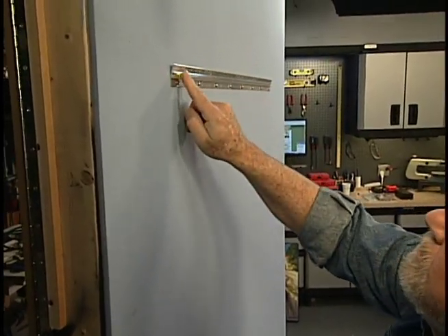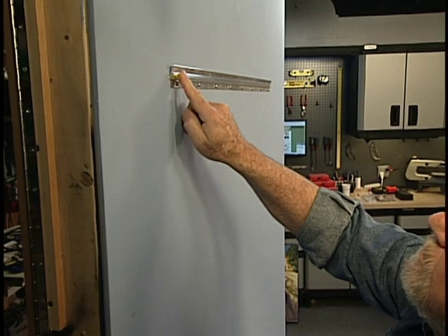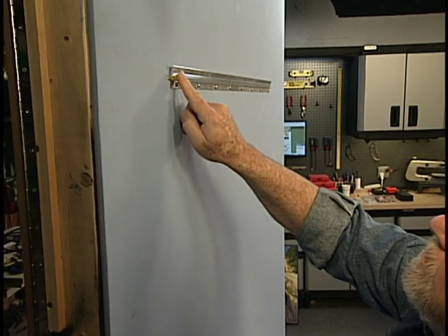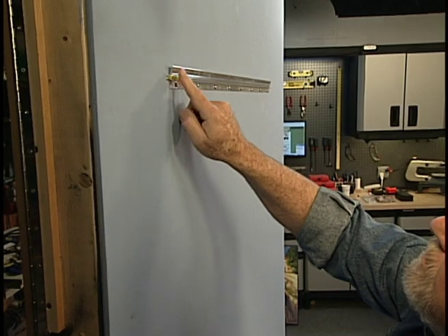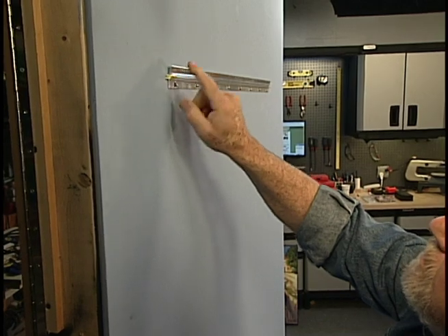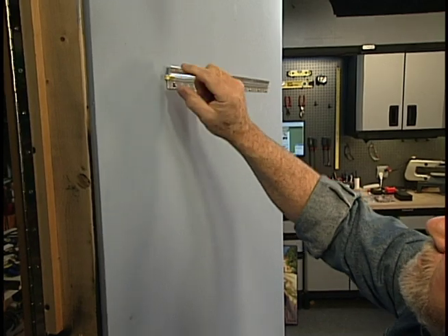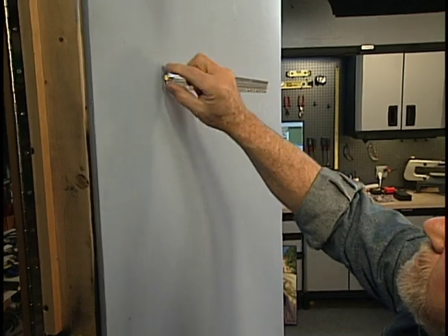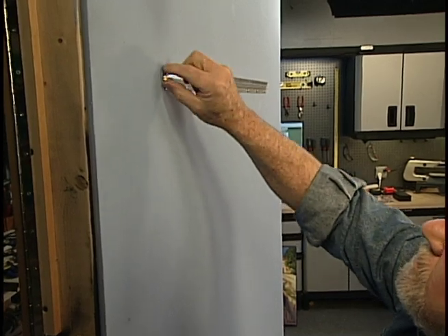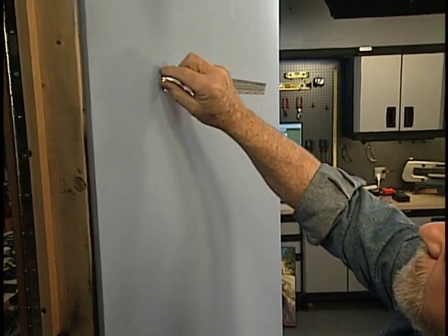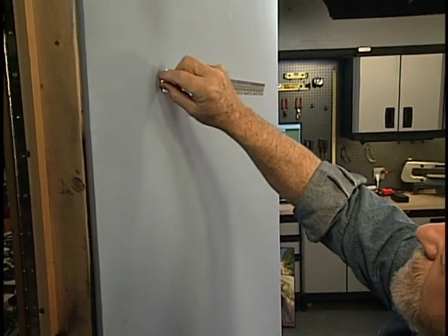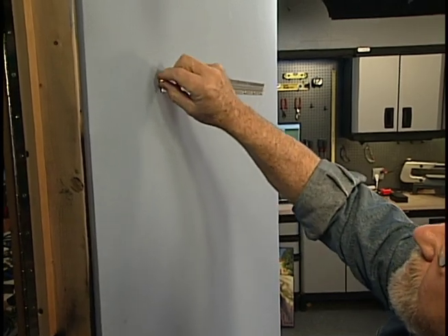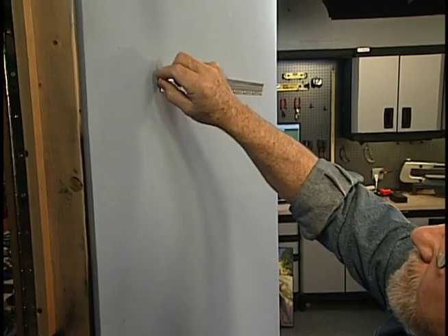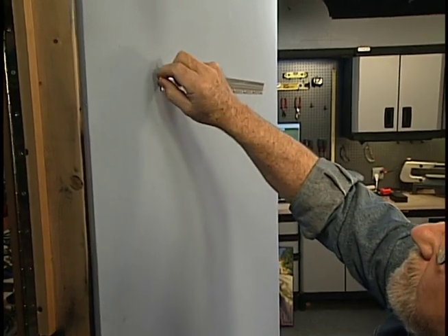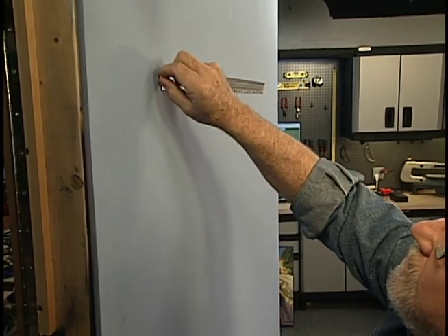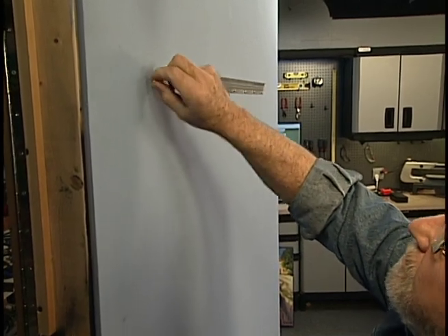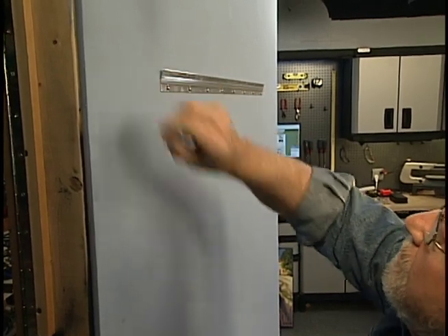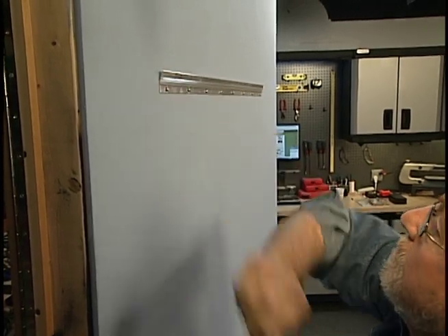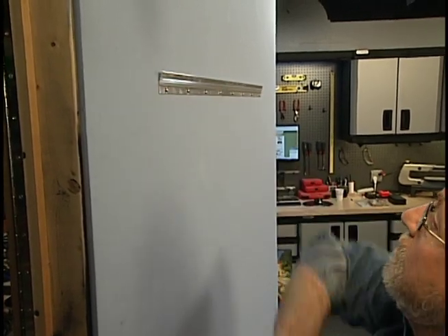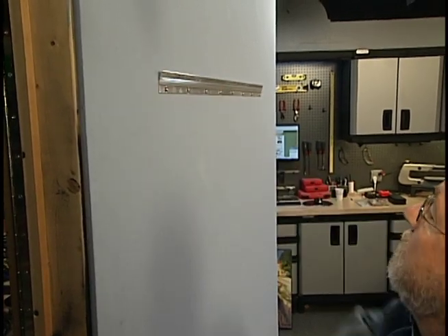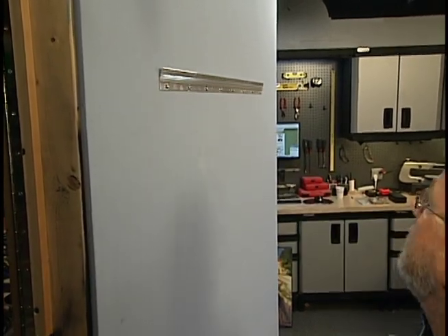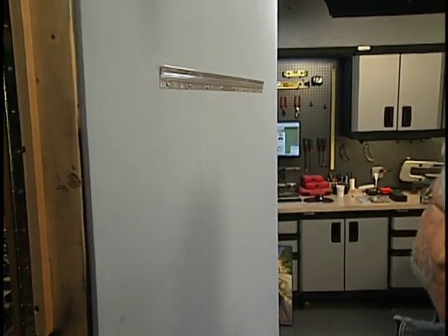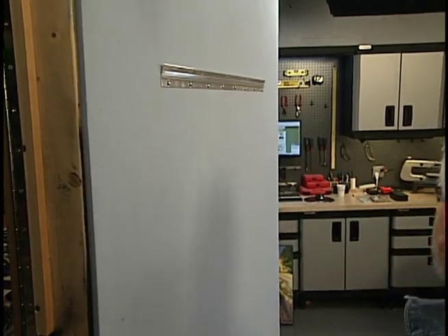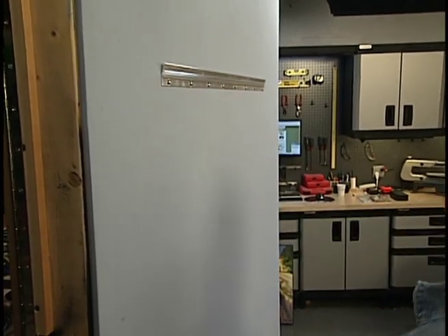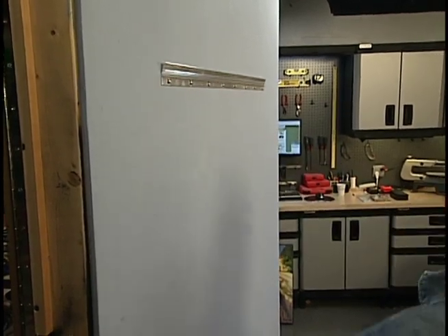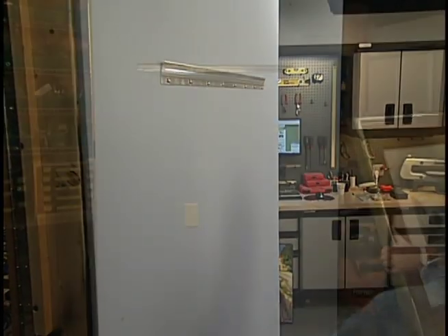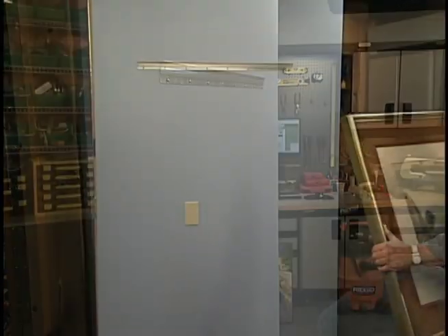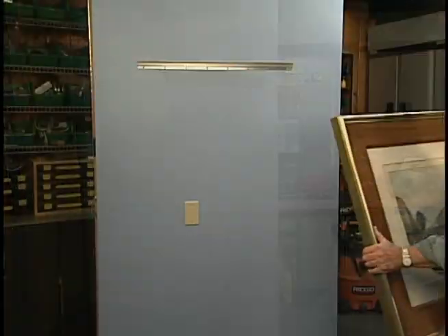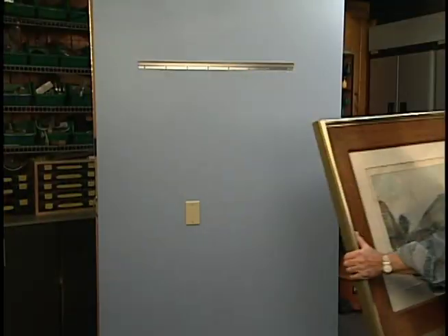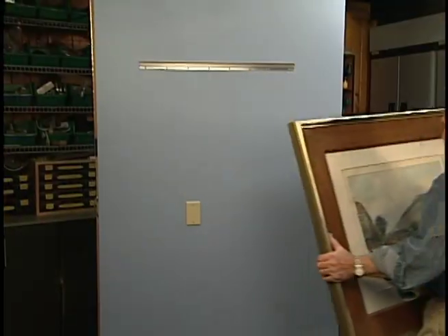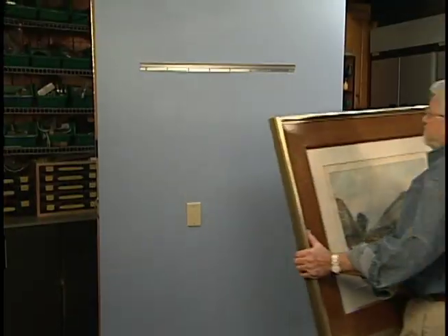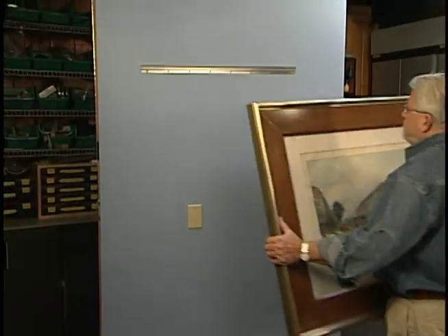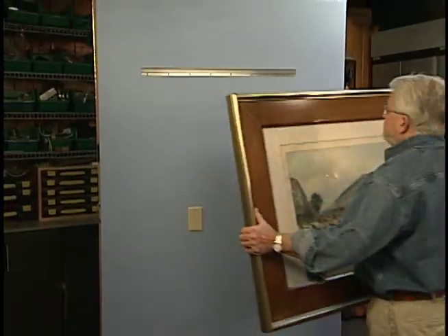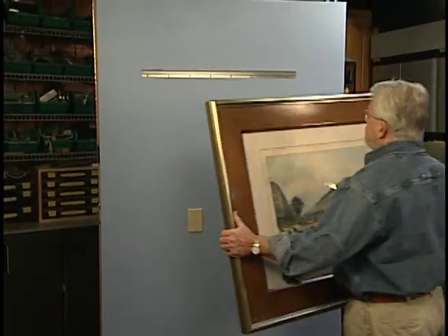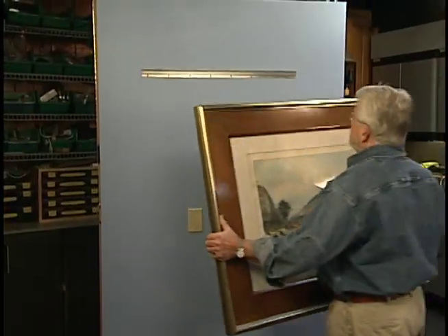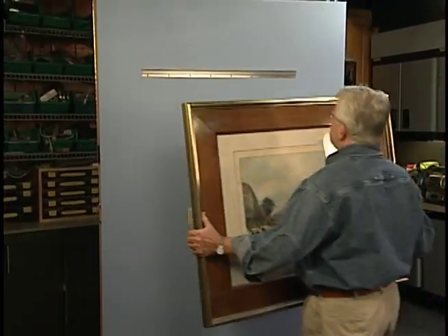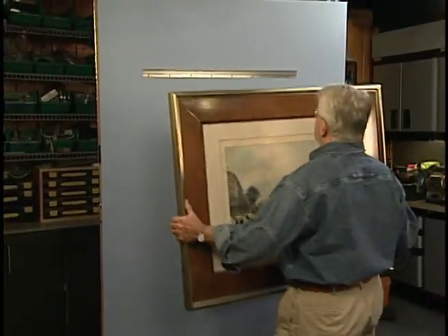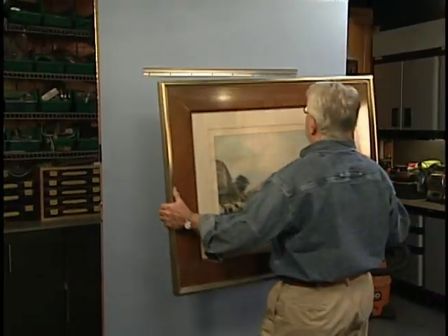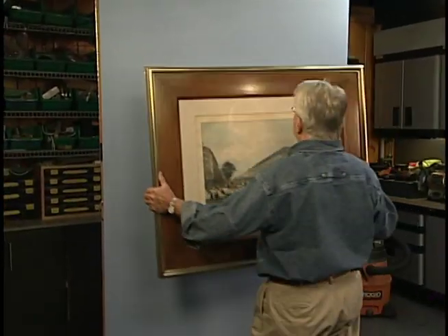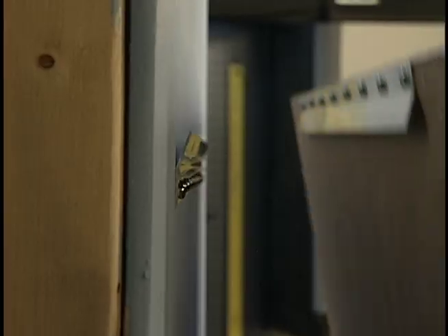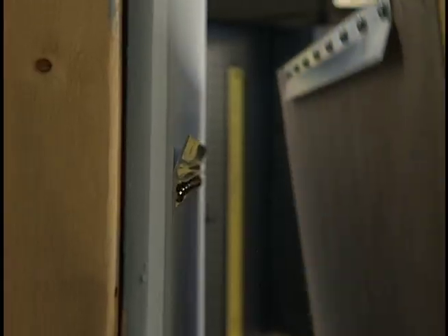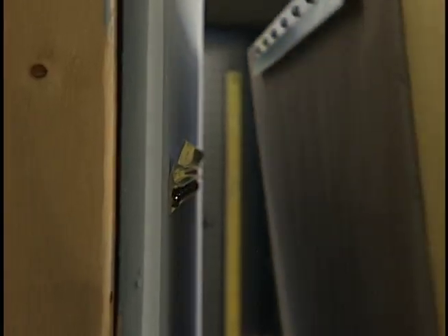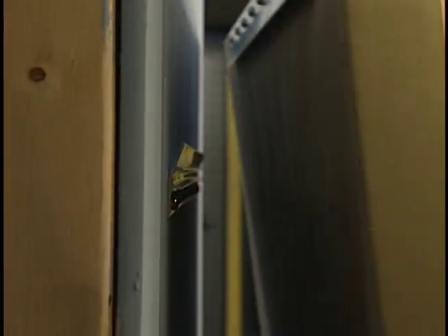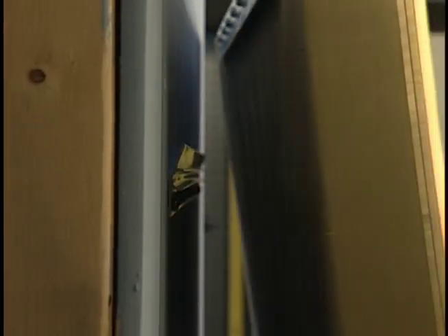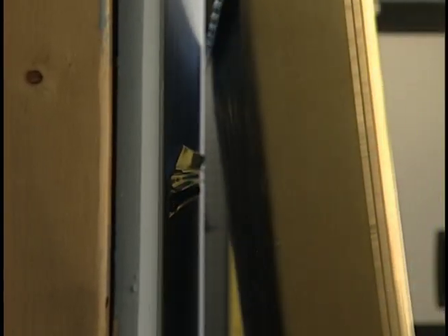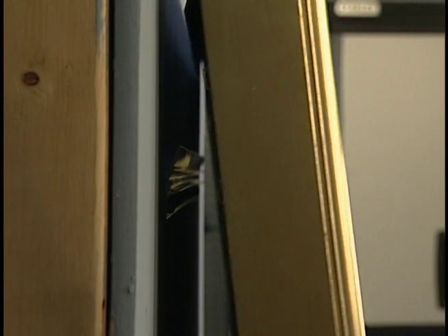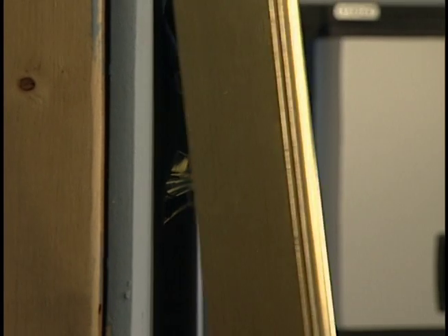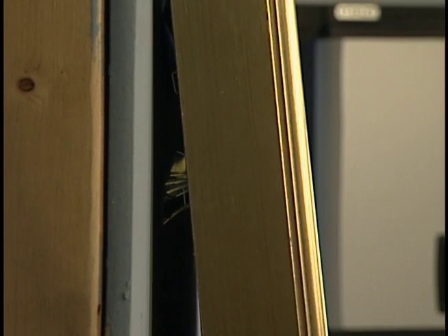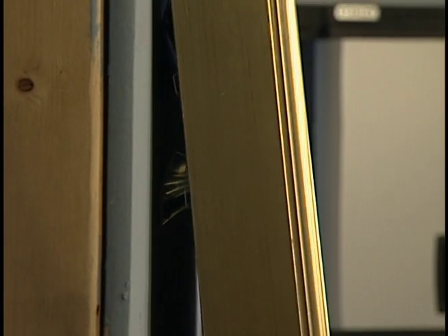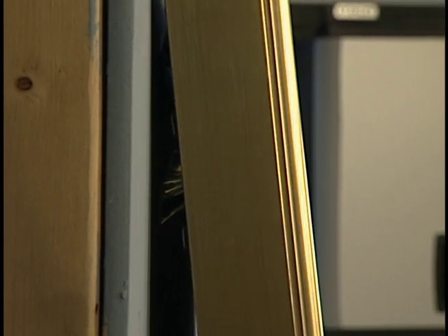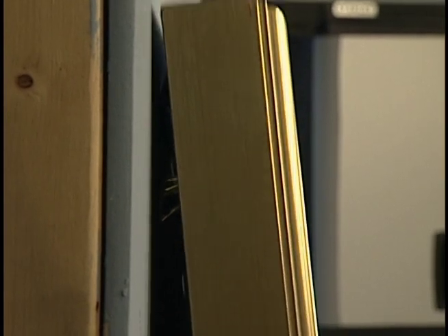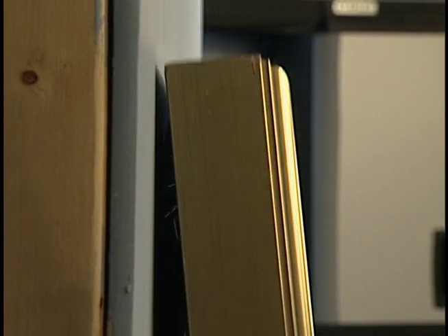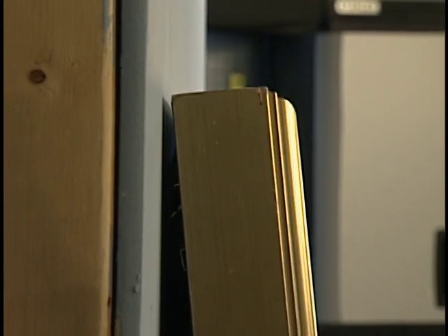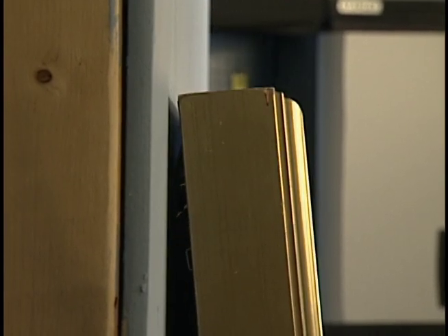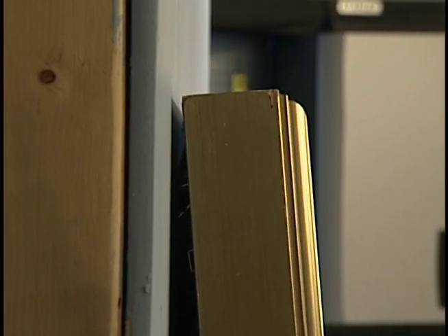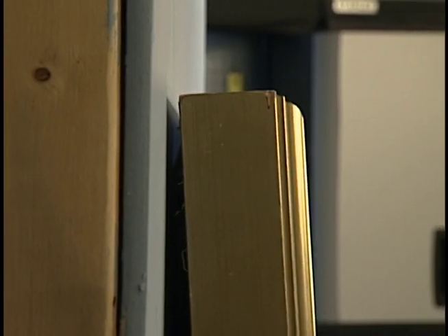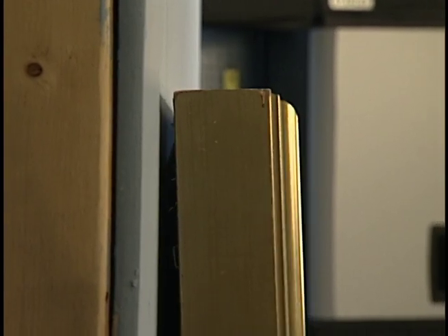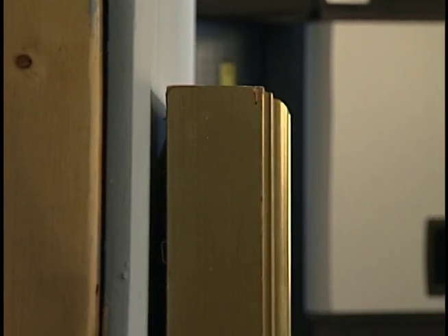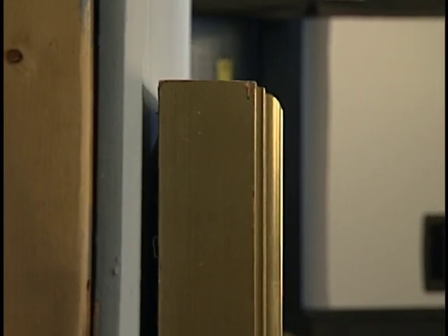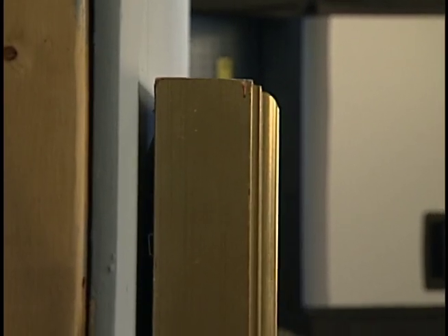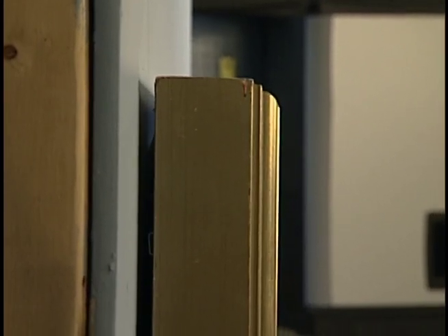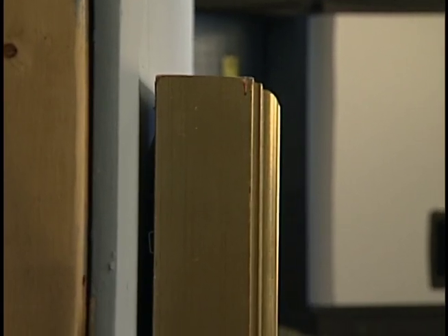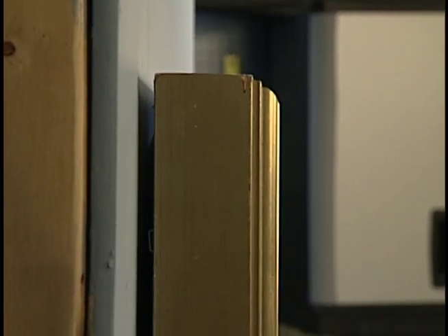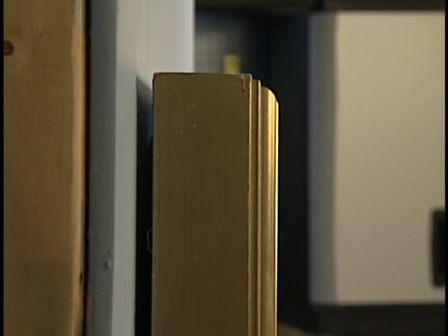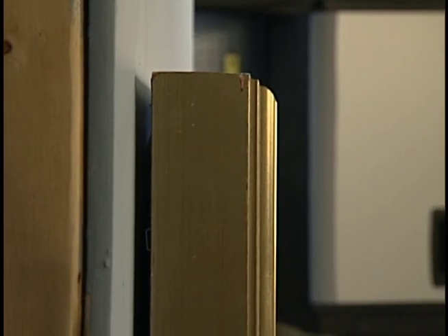The angled strip on the back of the picture engages the strip on the wall, guaranteeing the artwork will hang securely and level.